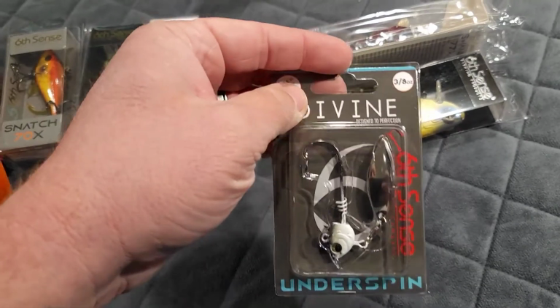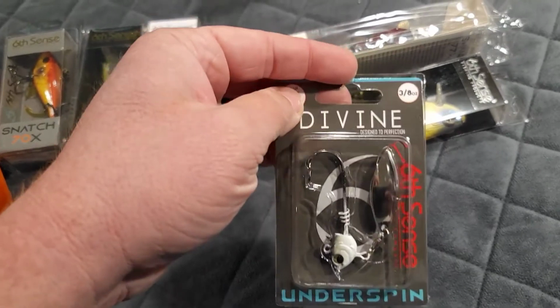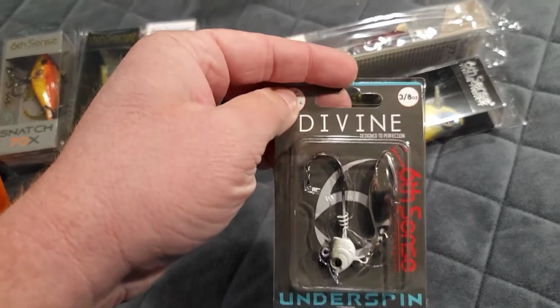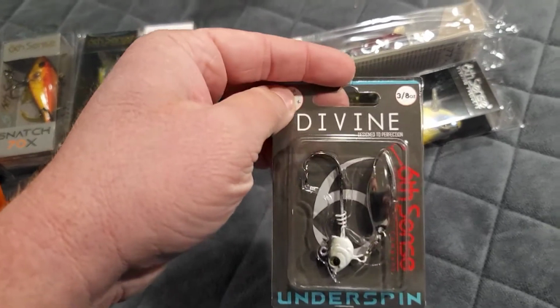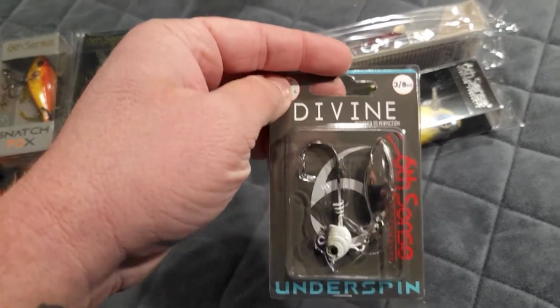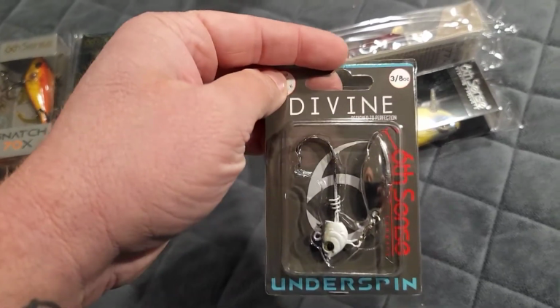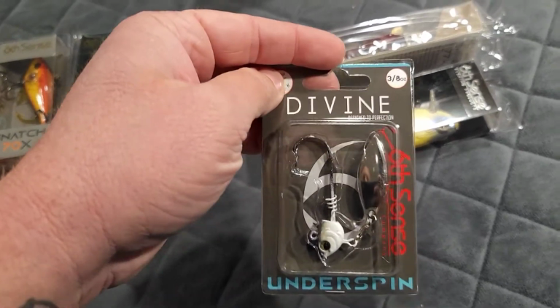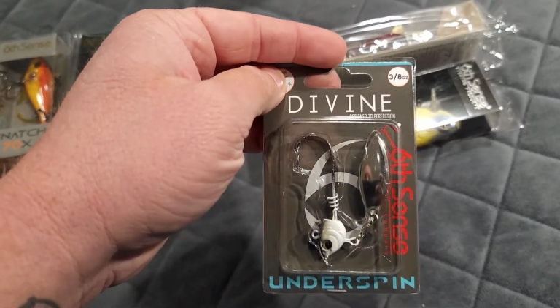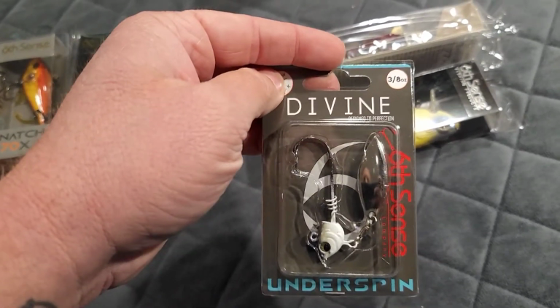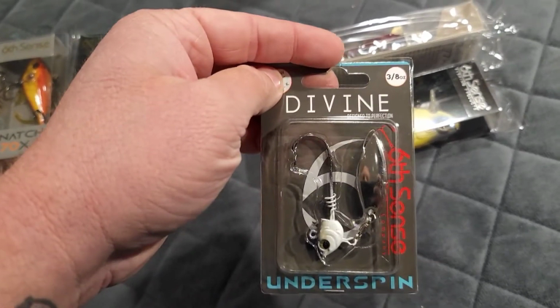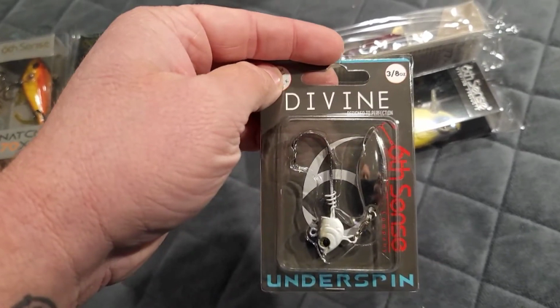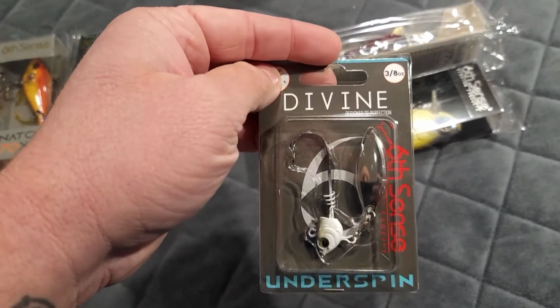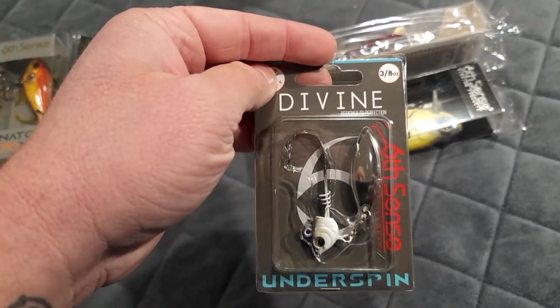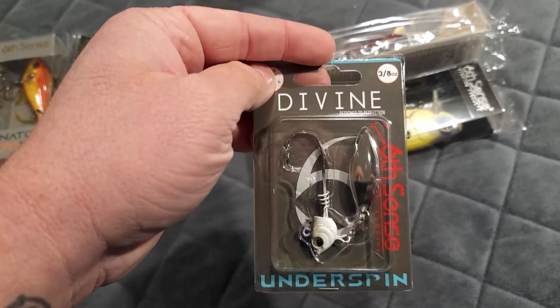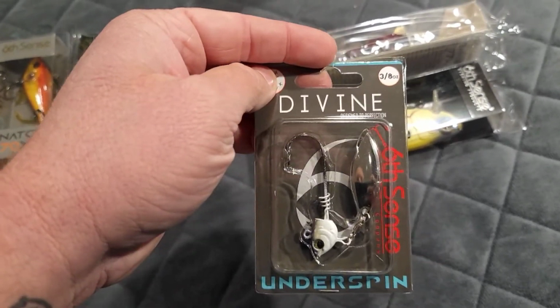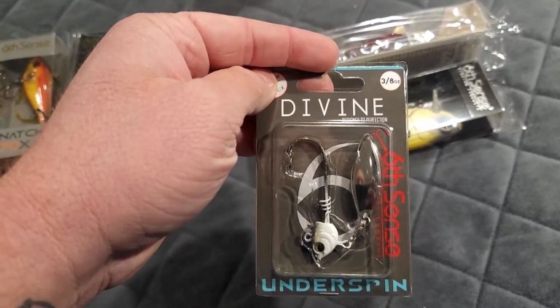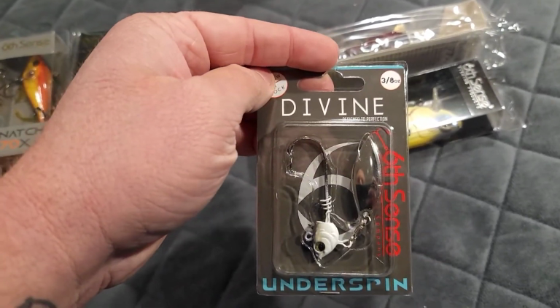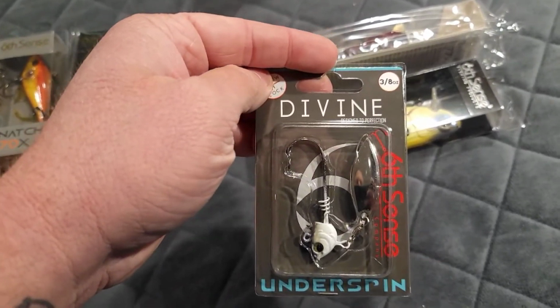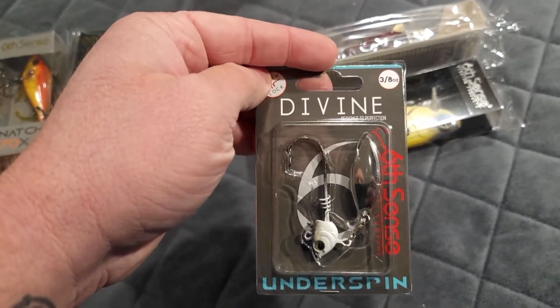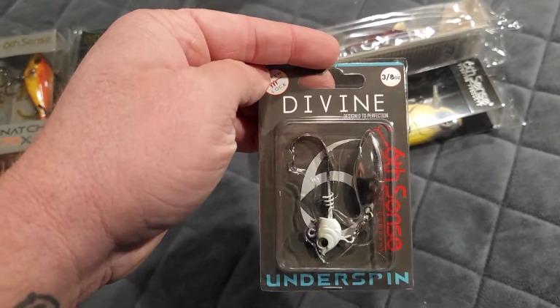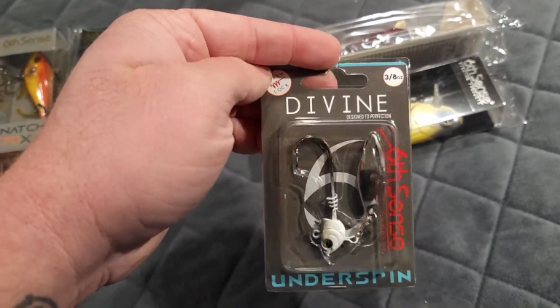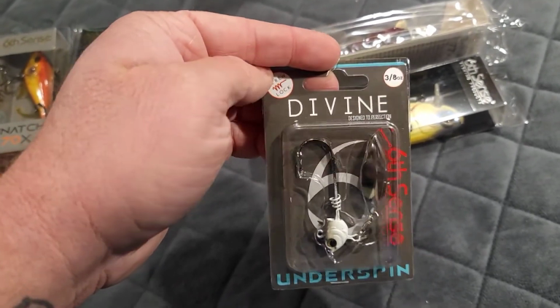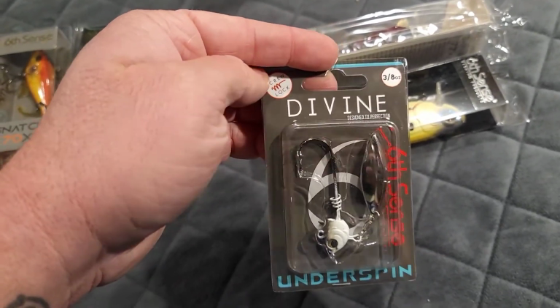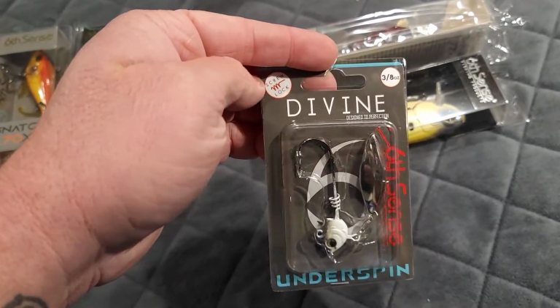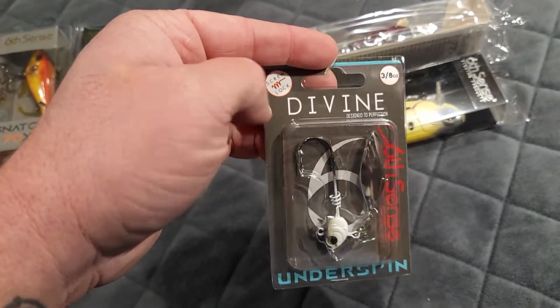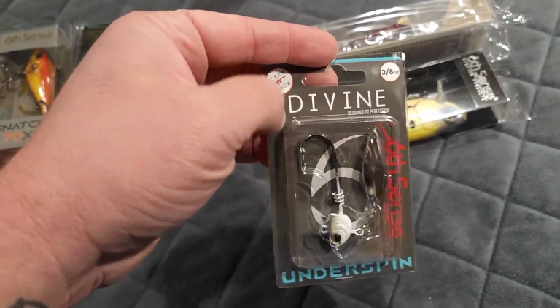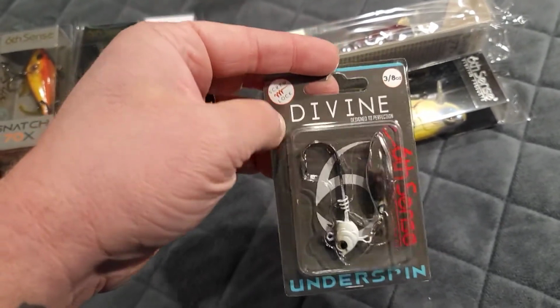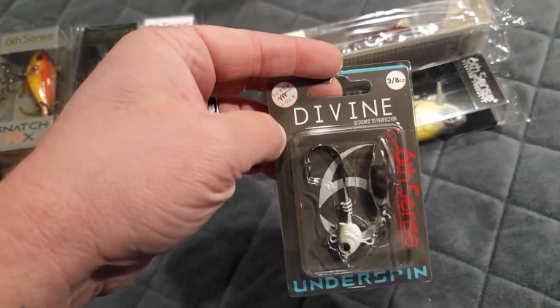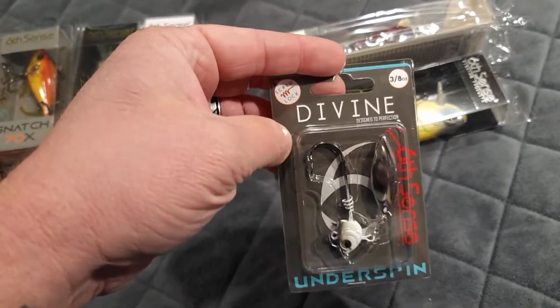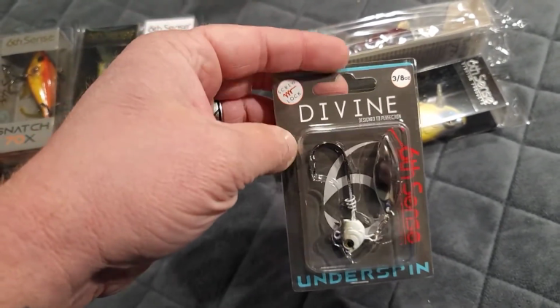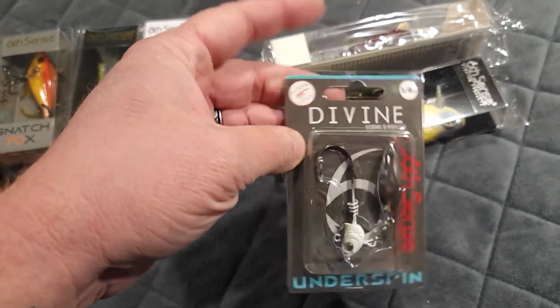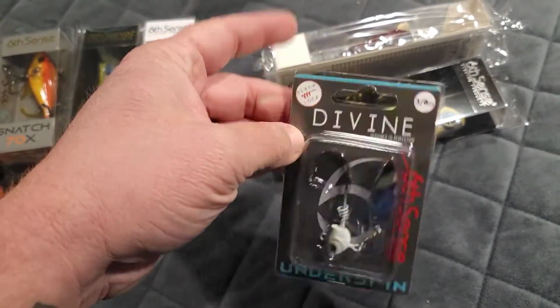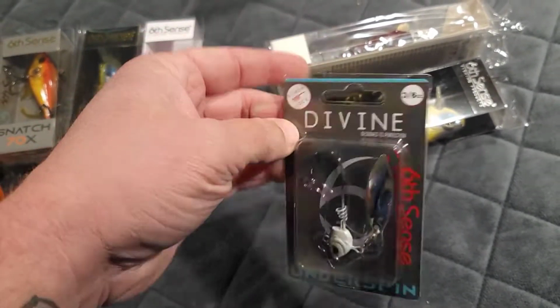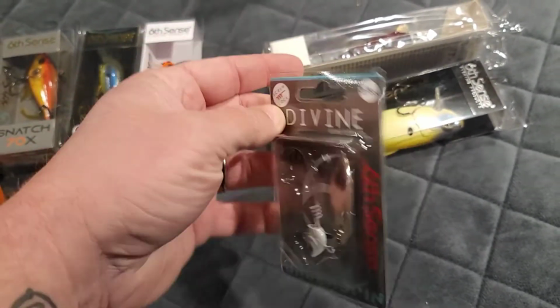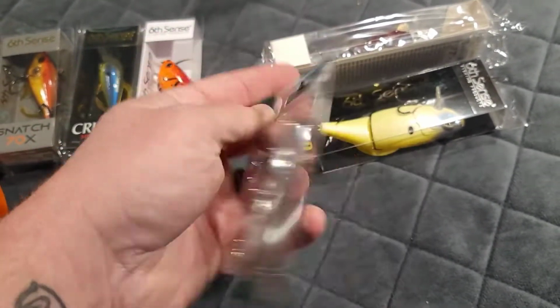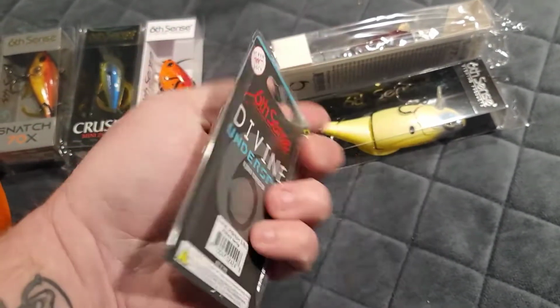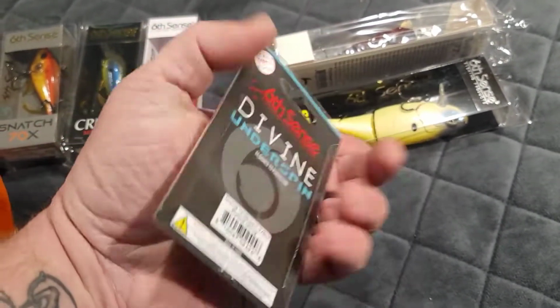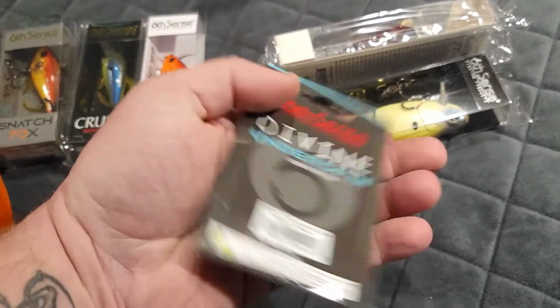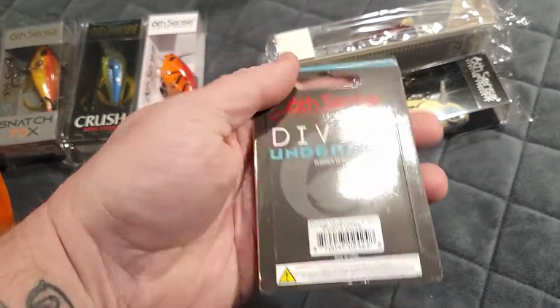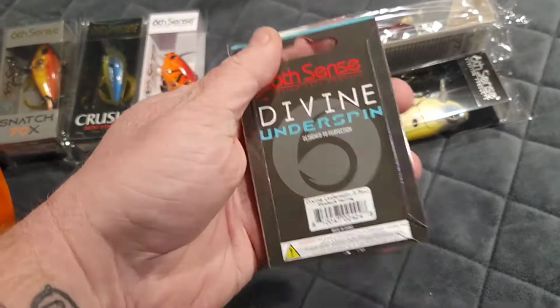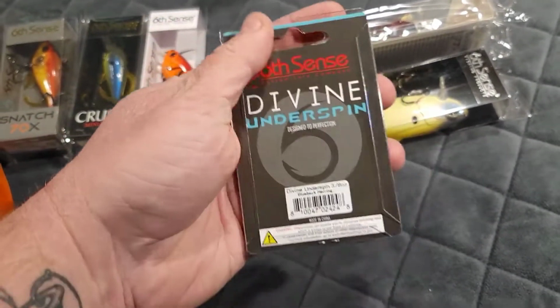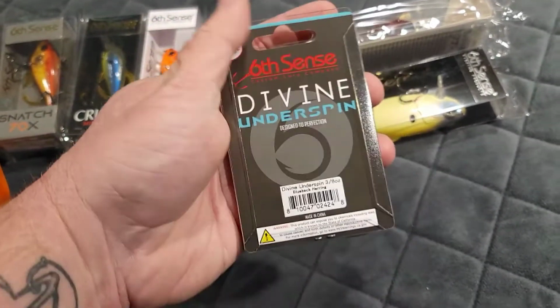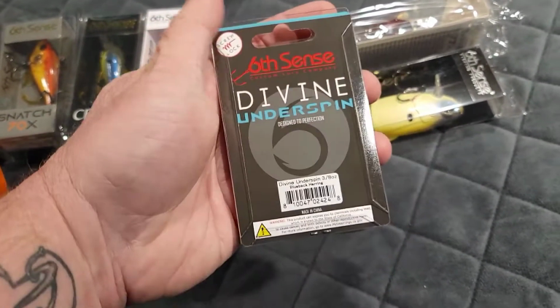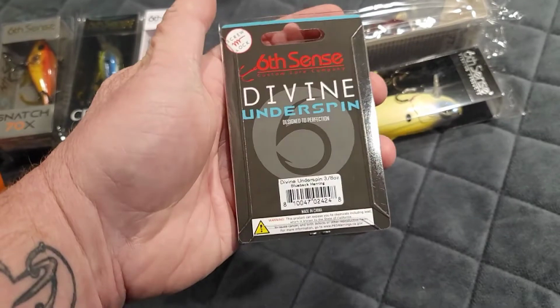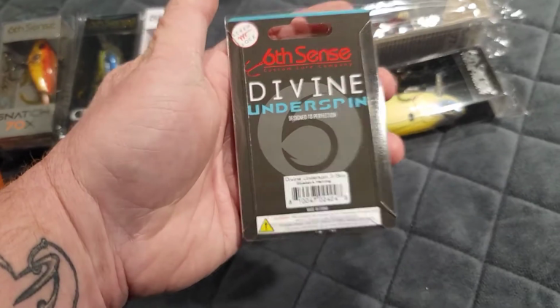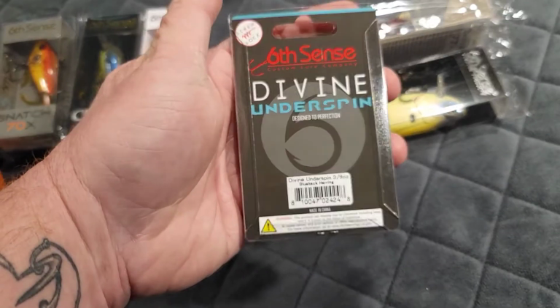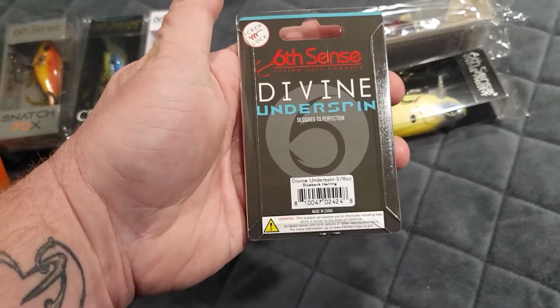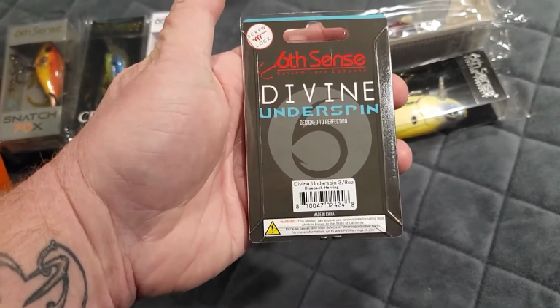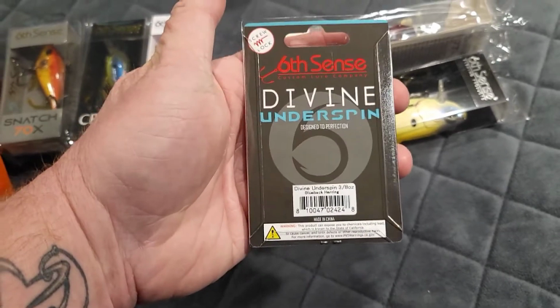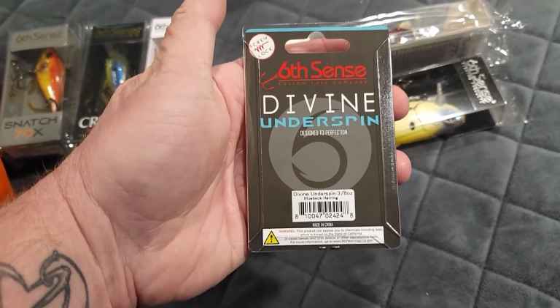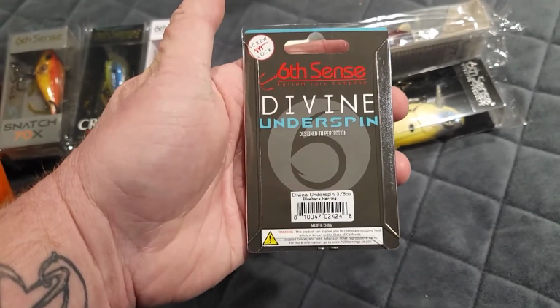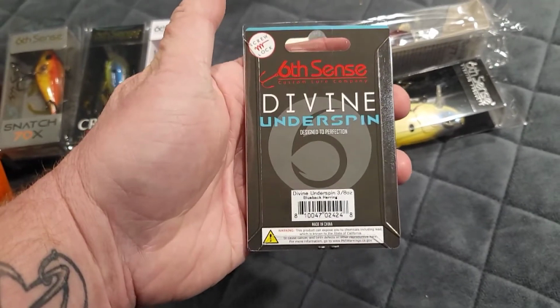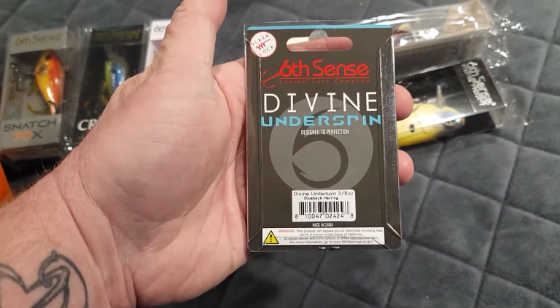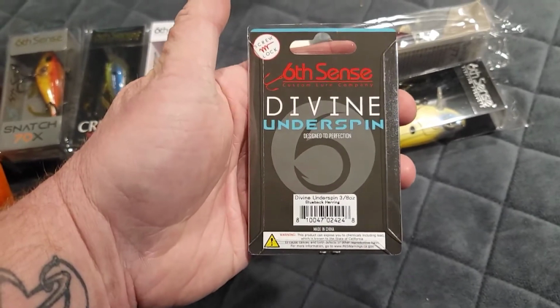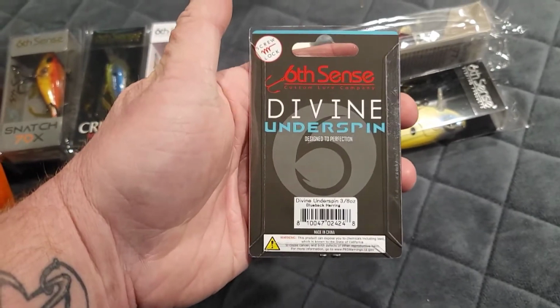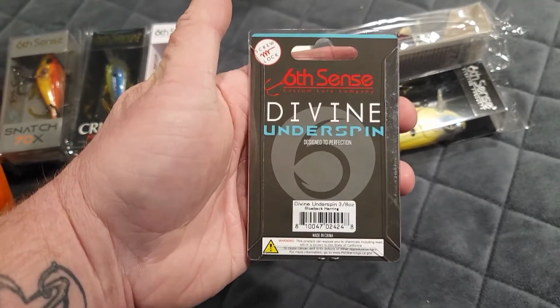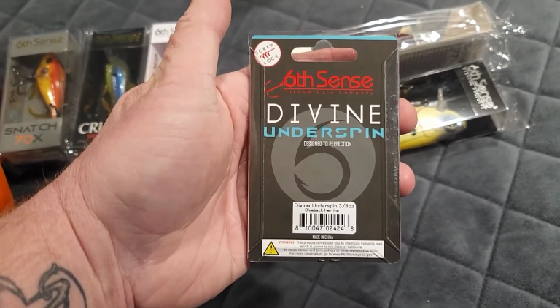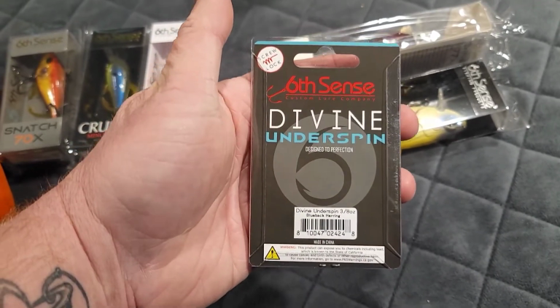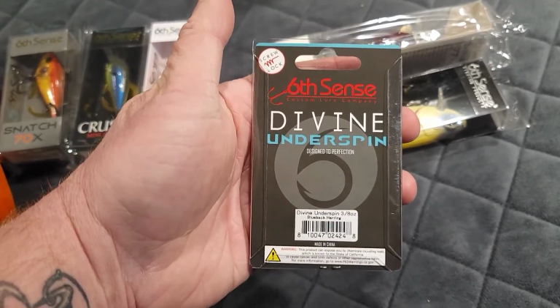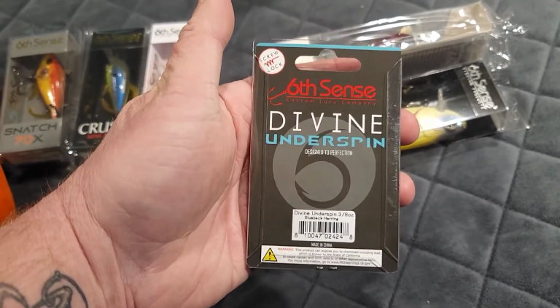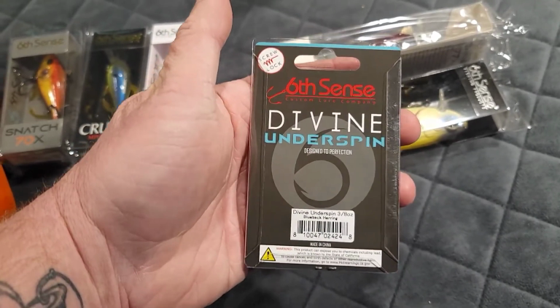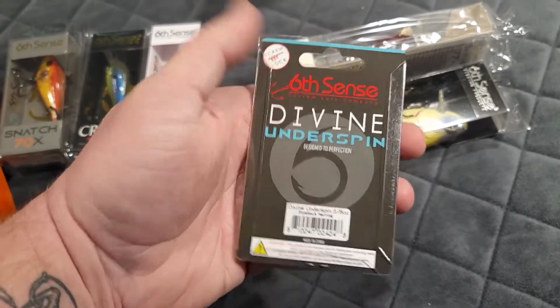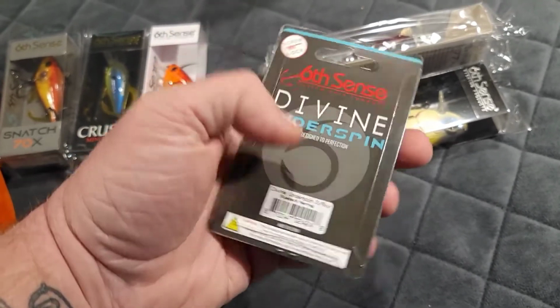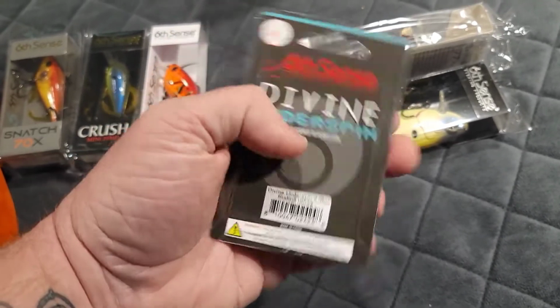Three eighths of an ounce underspin in the blueback herring color.